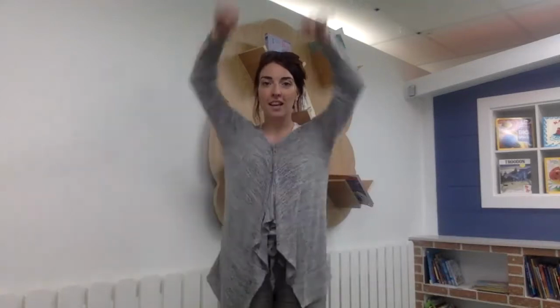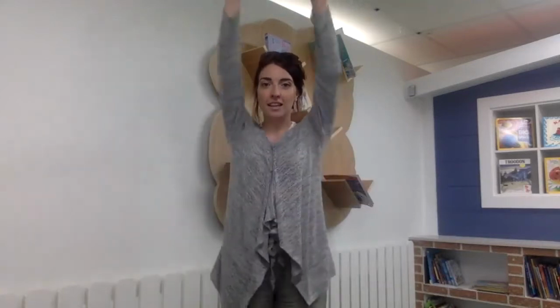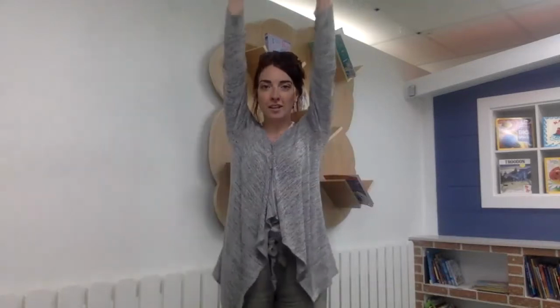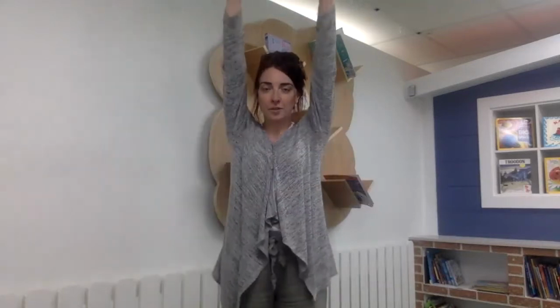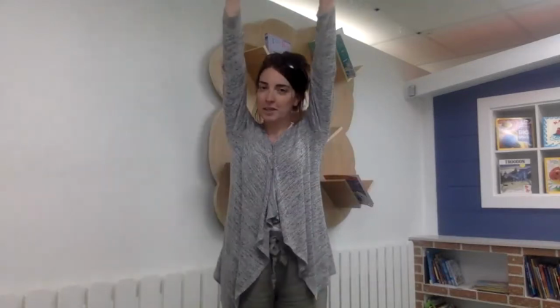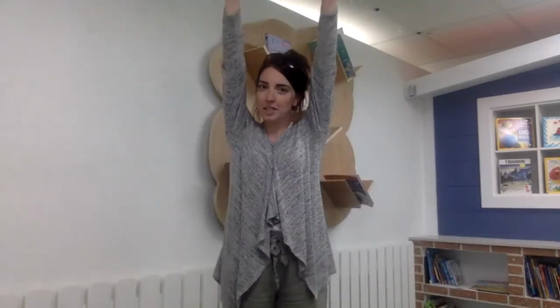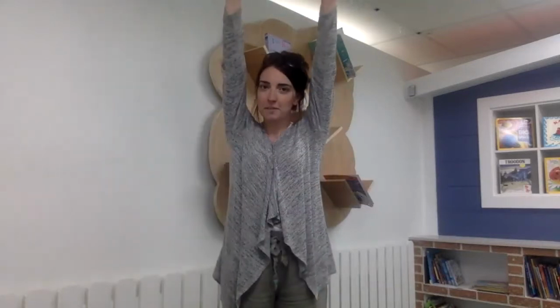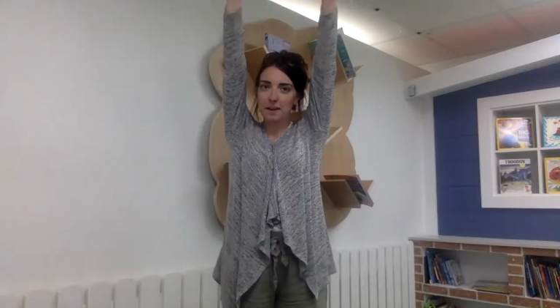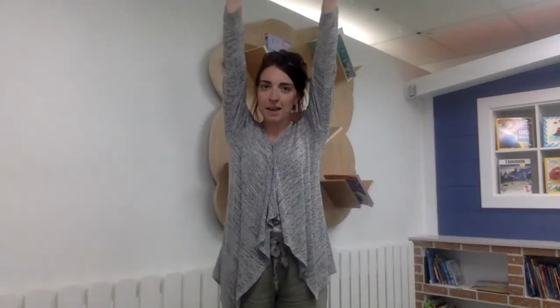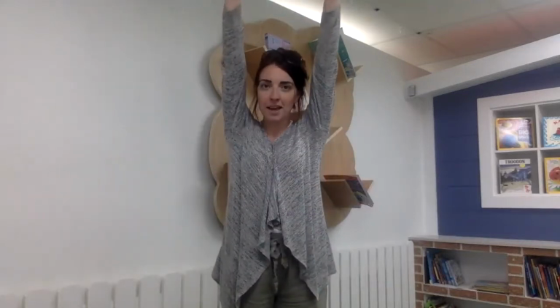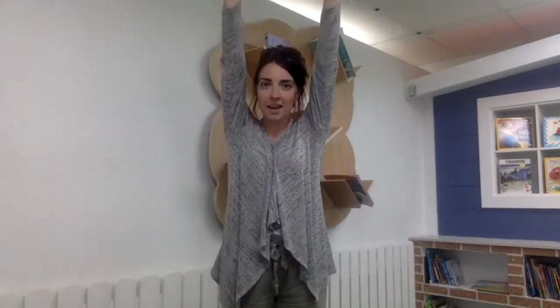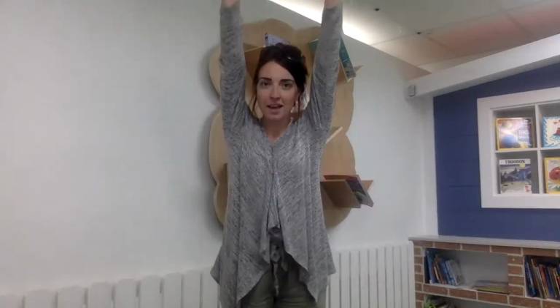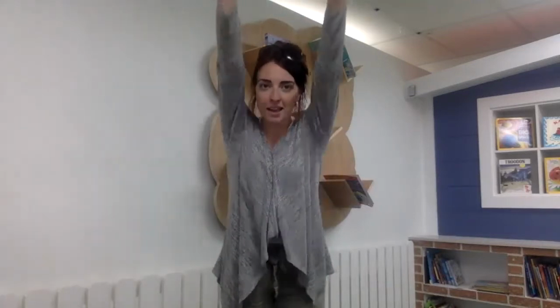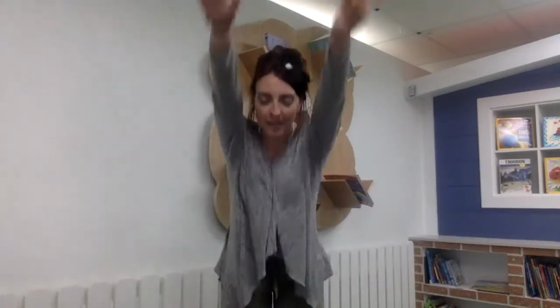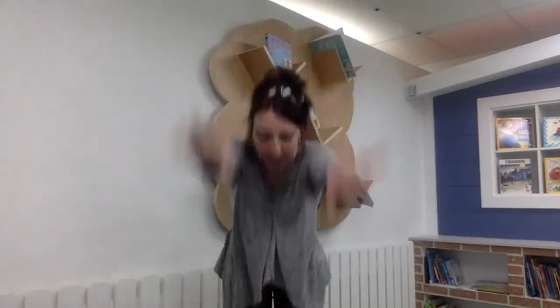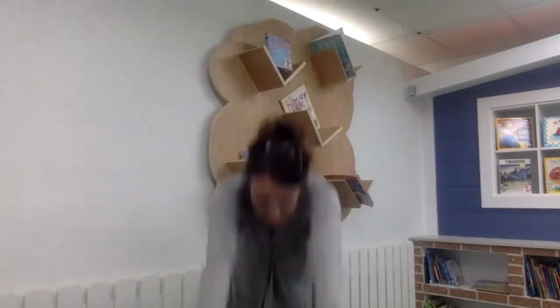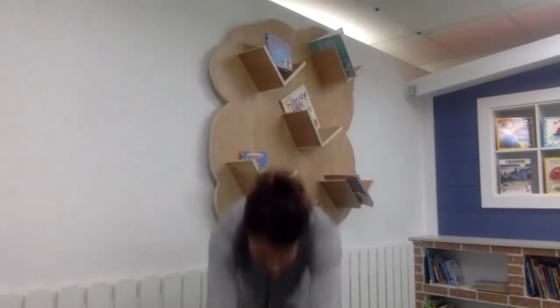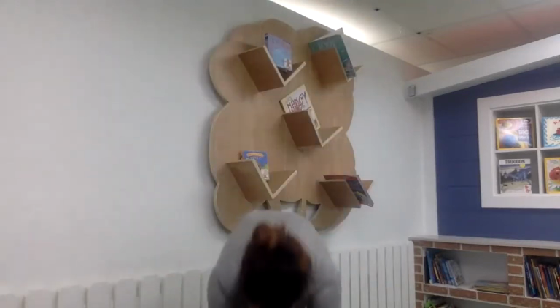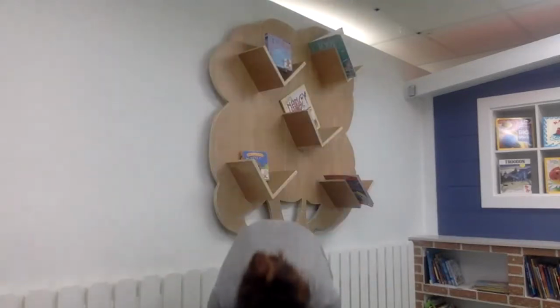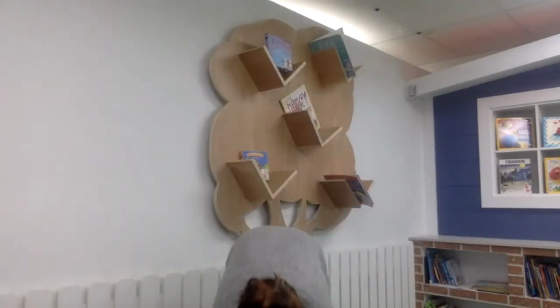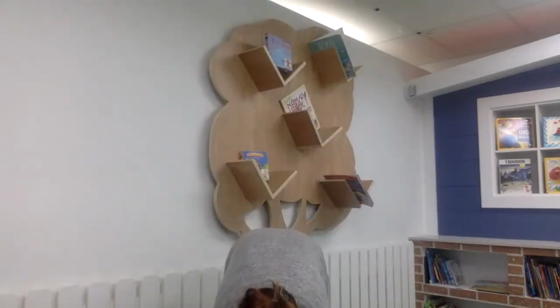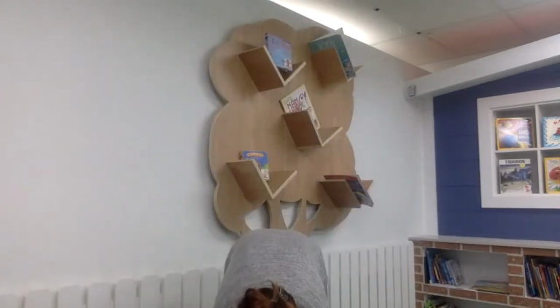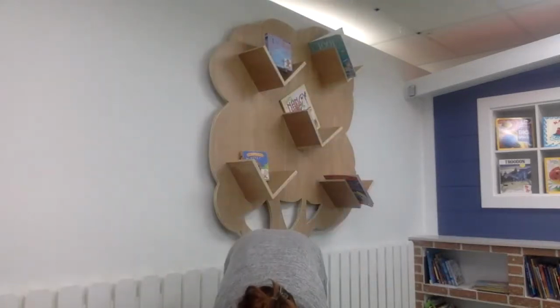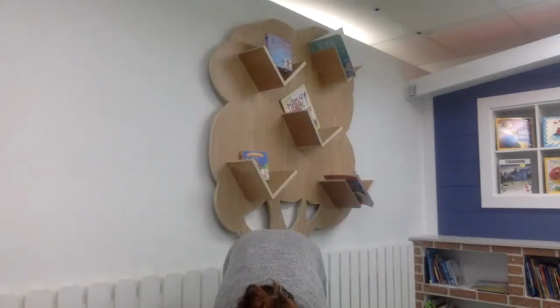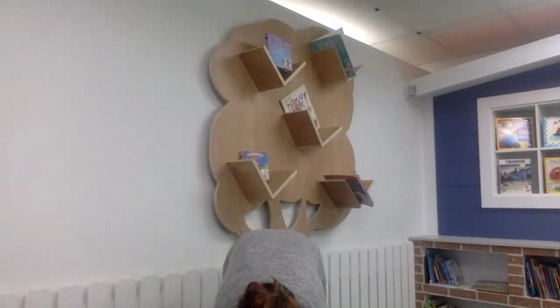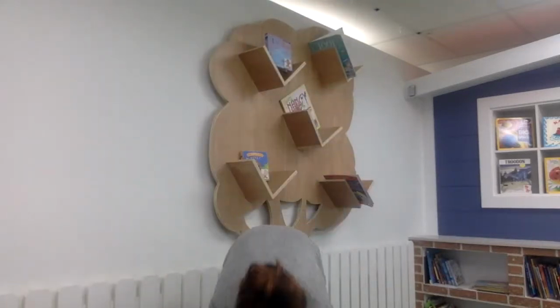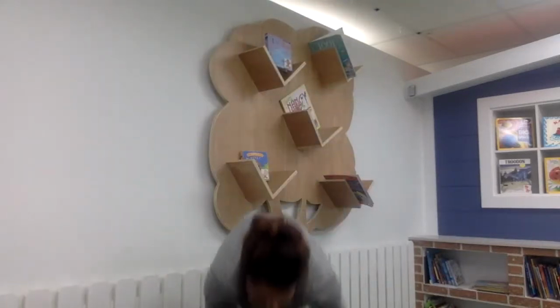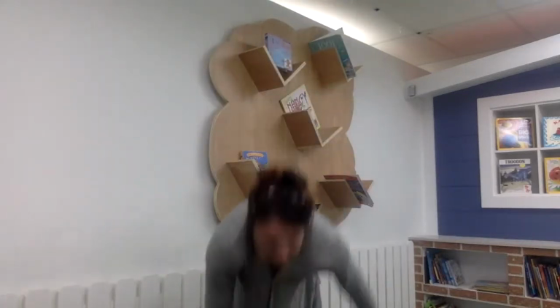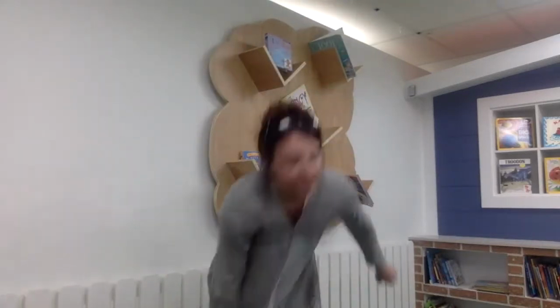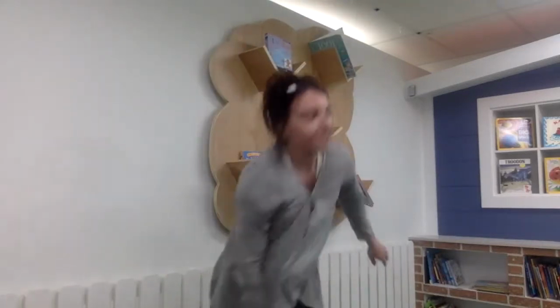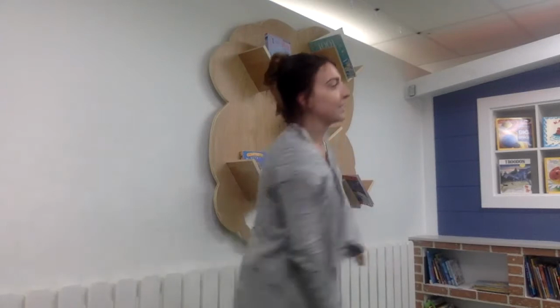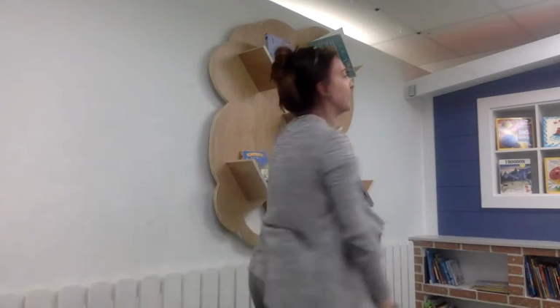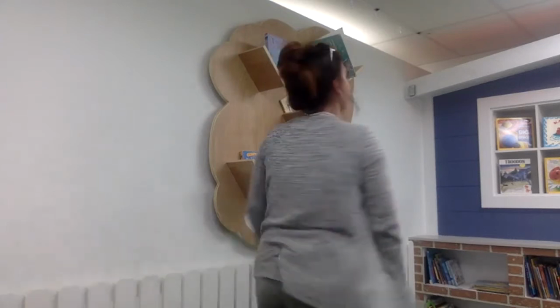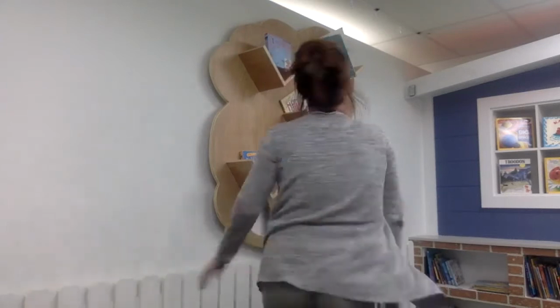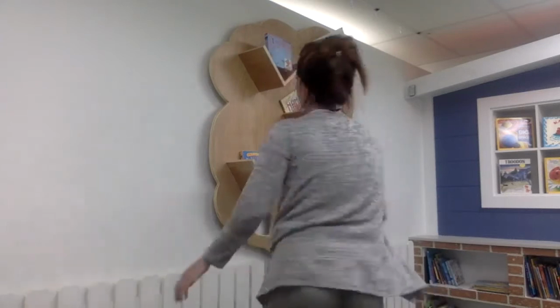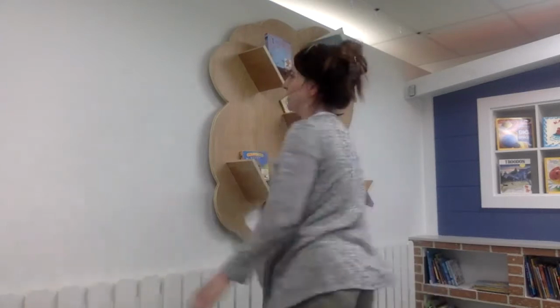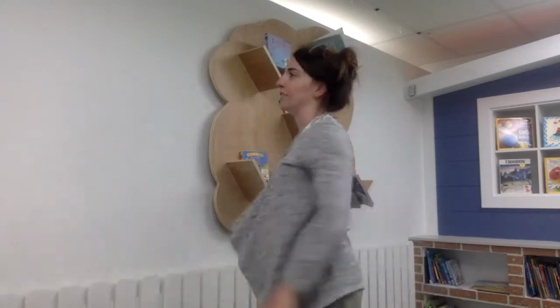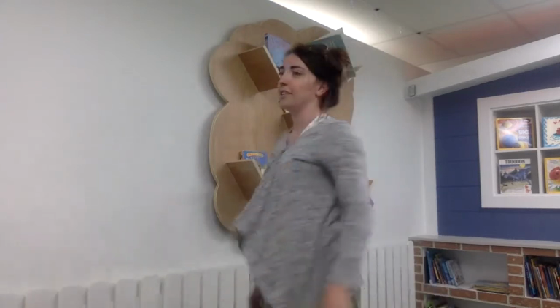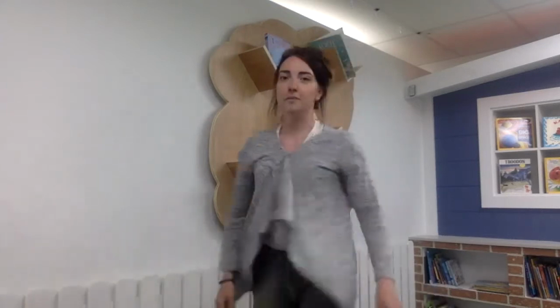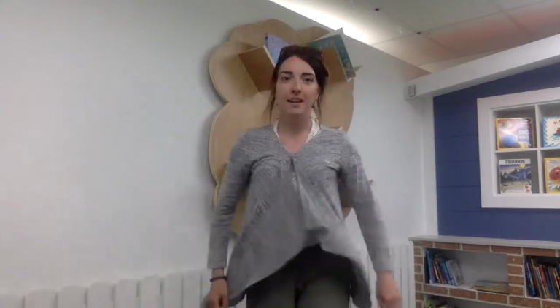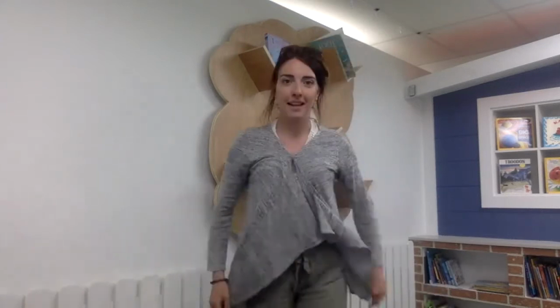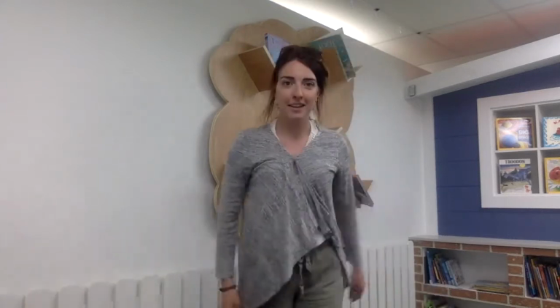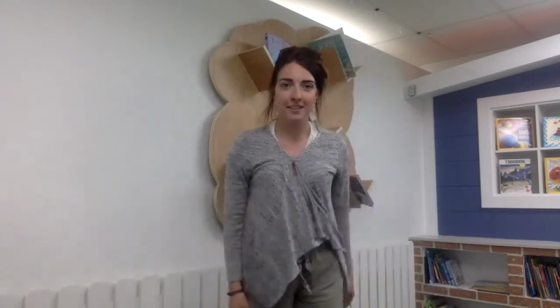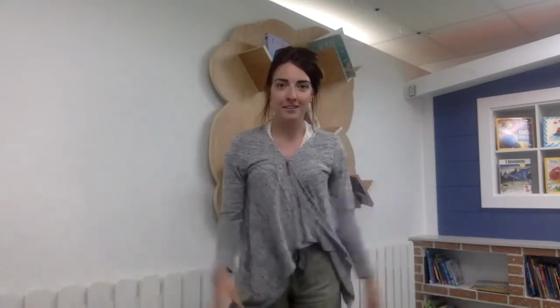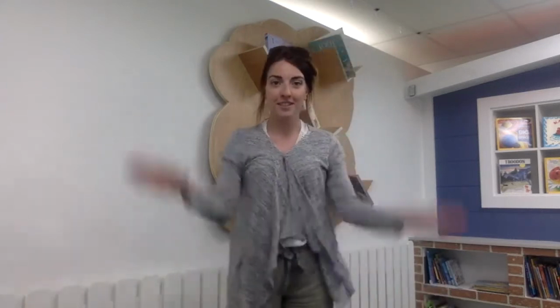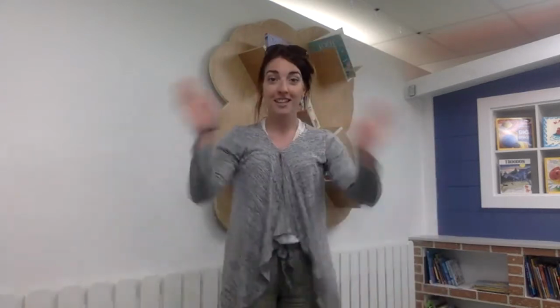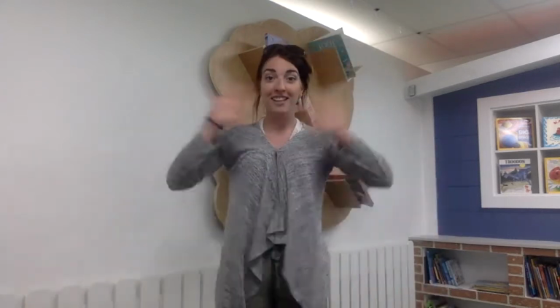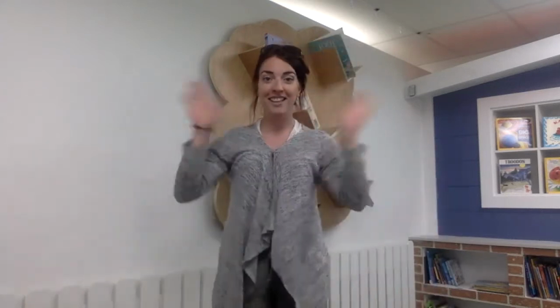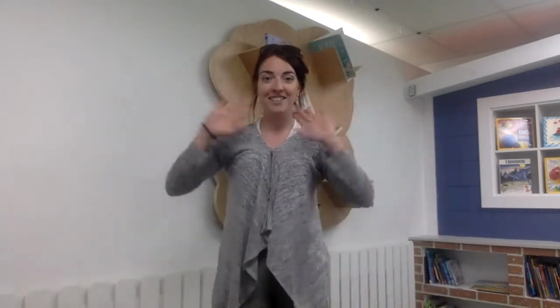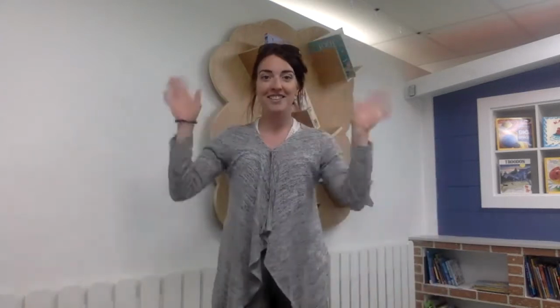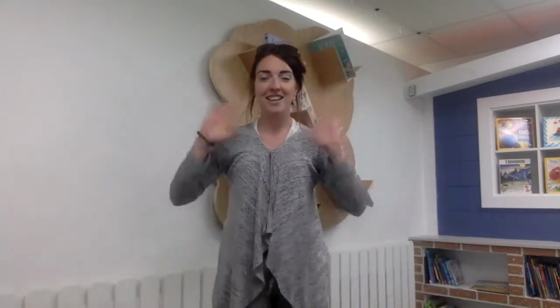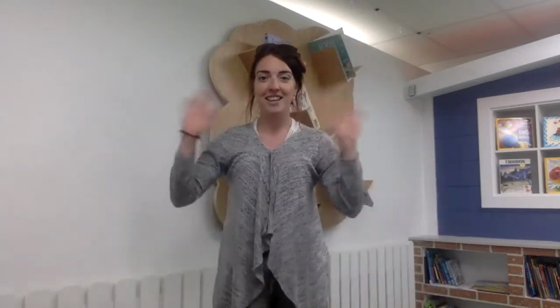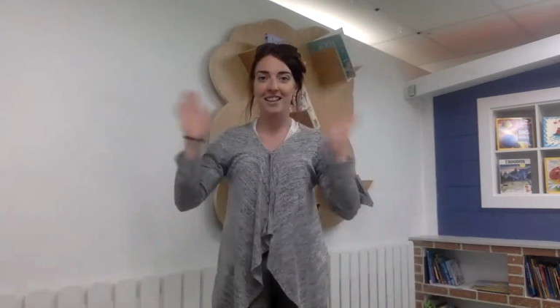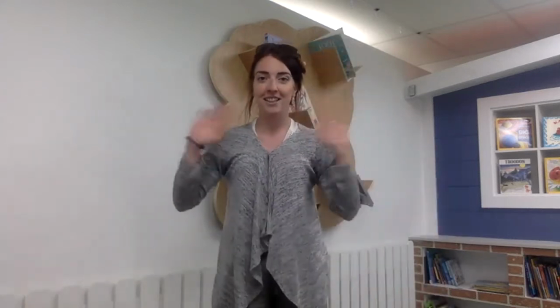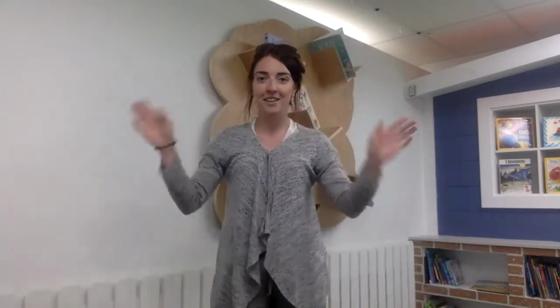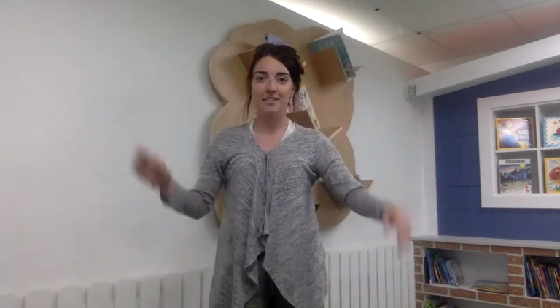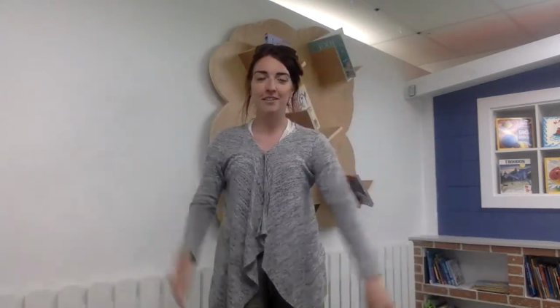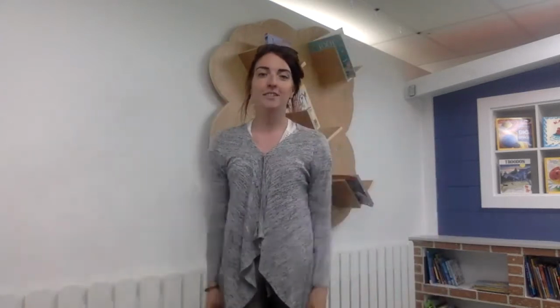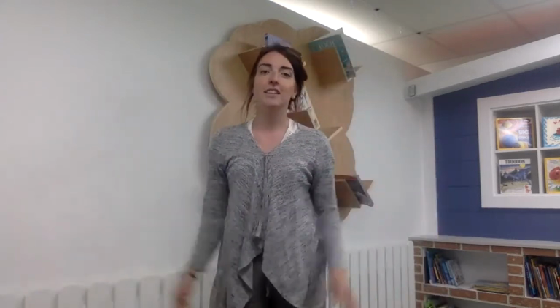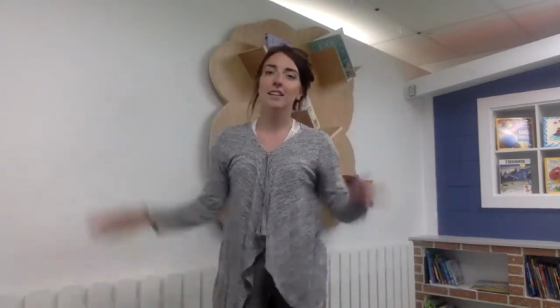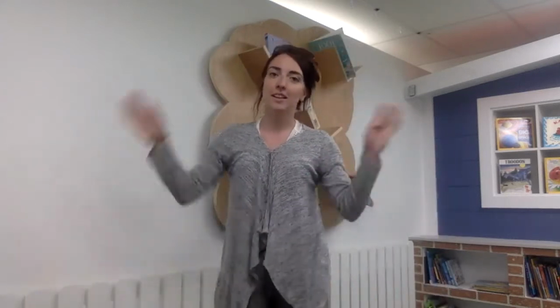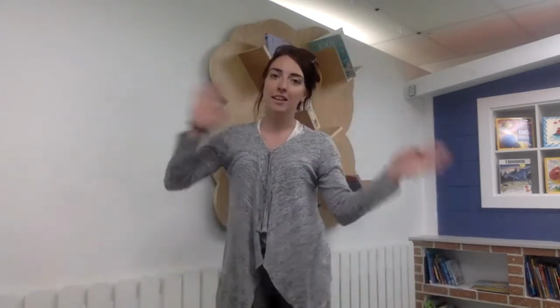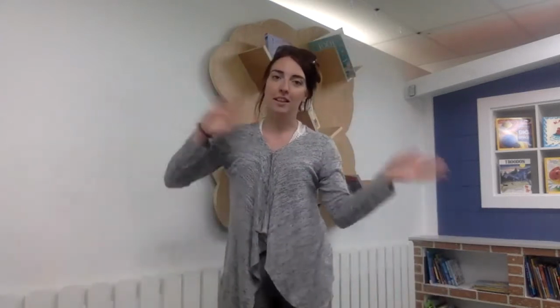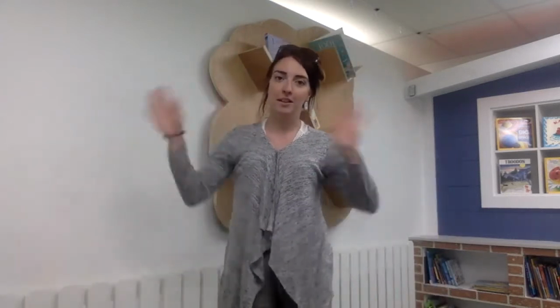Can you reach up high? Can you touch your toes? Can you turn around? Can you say hello?